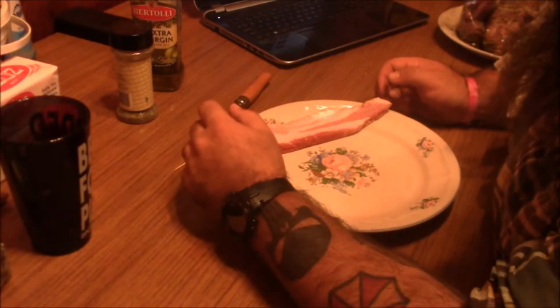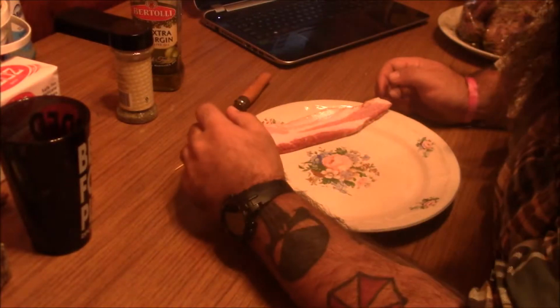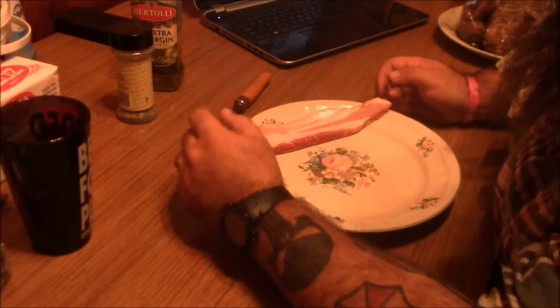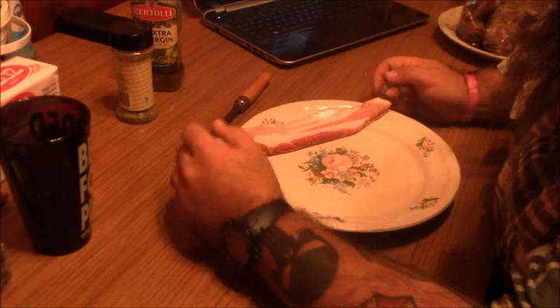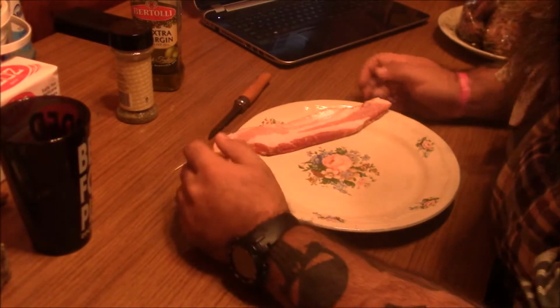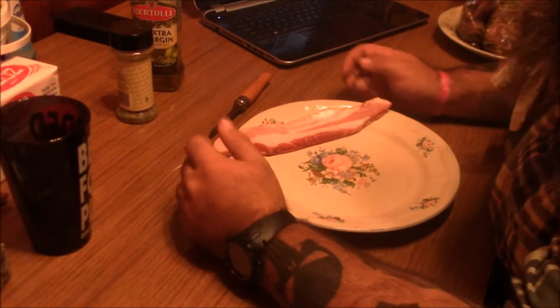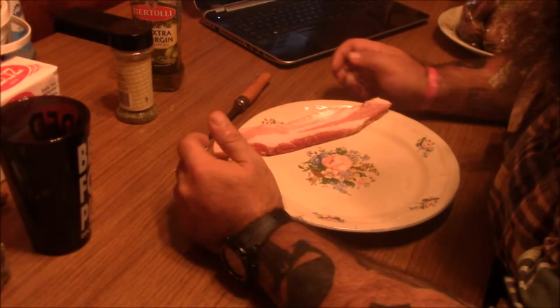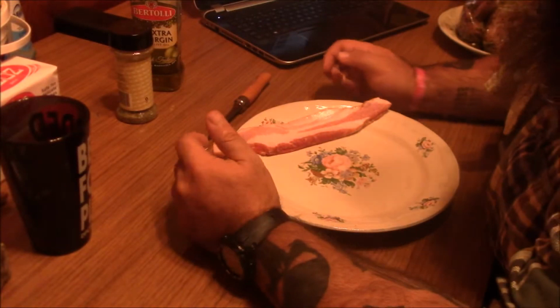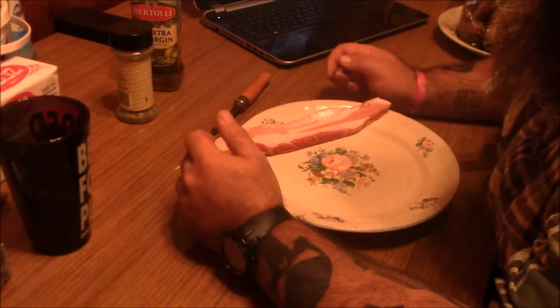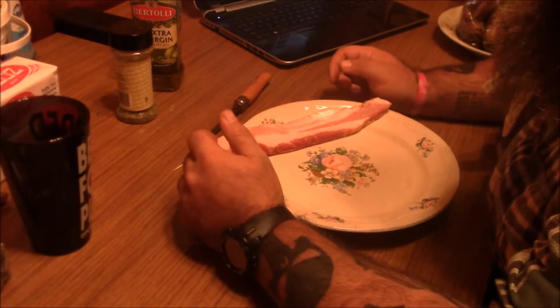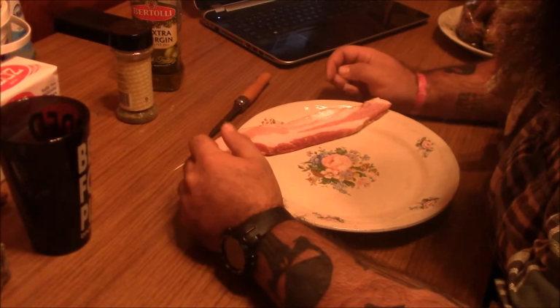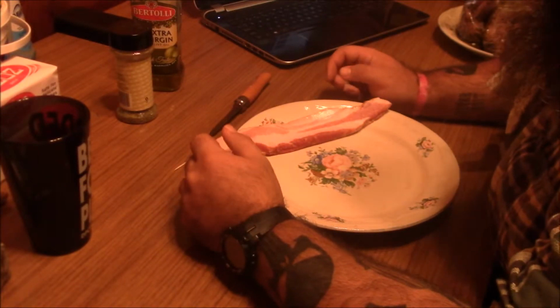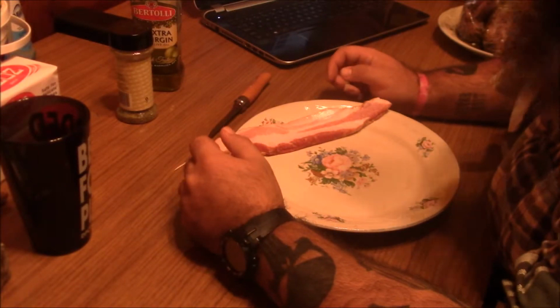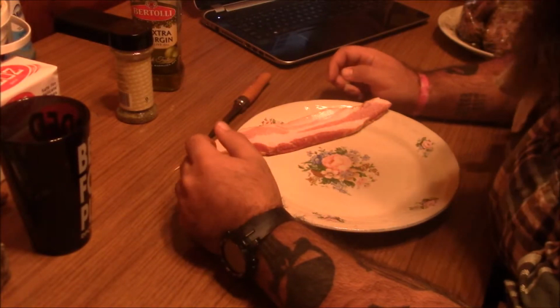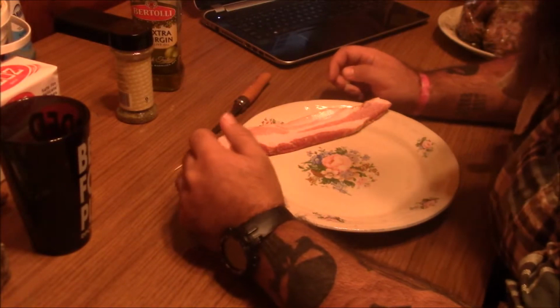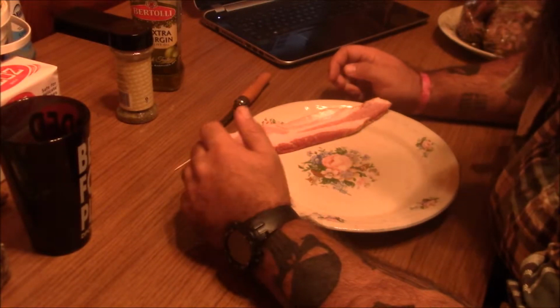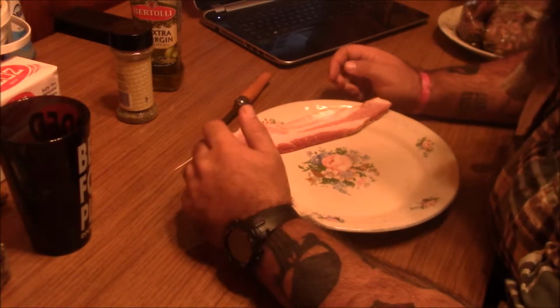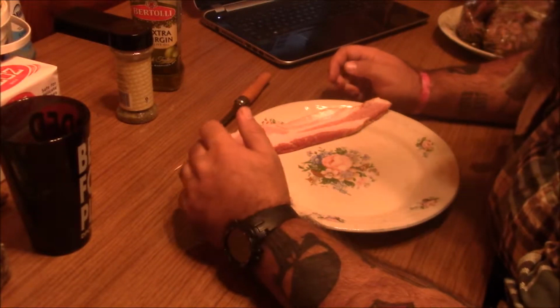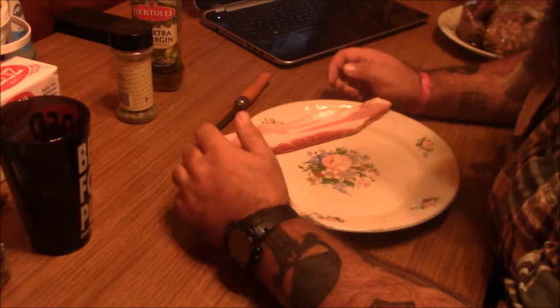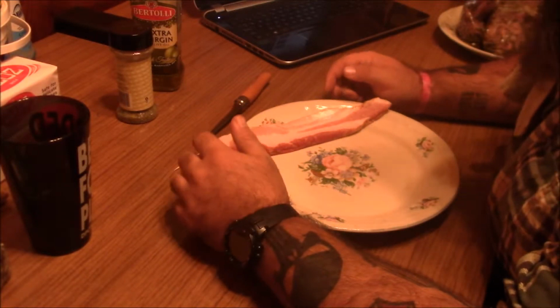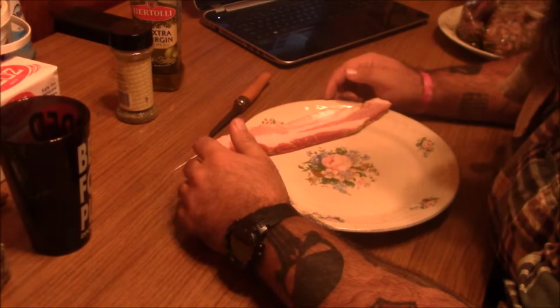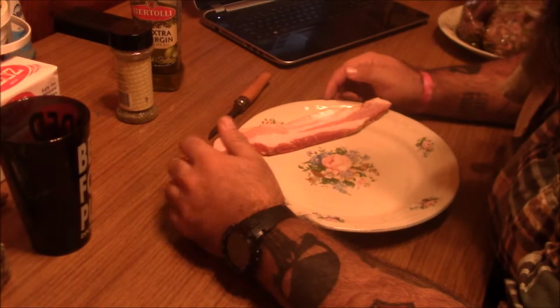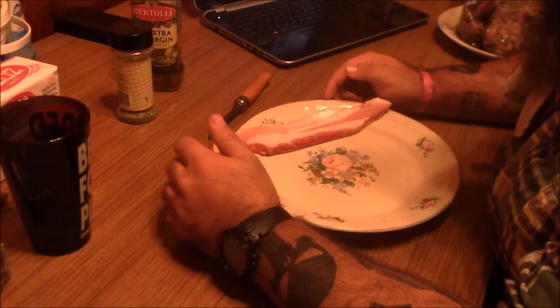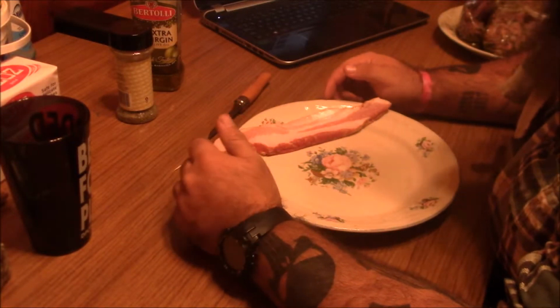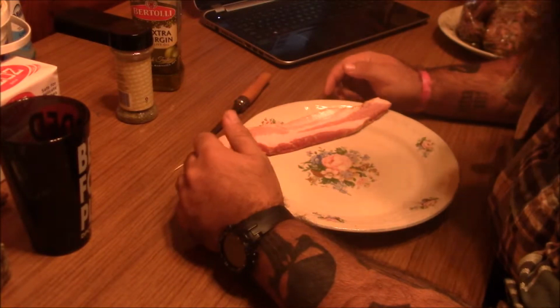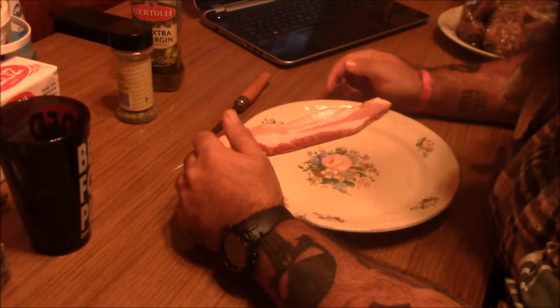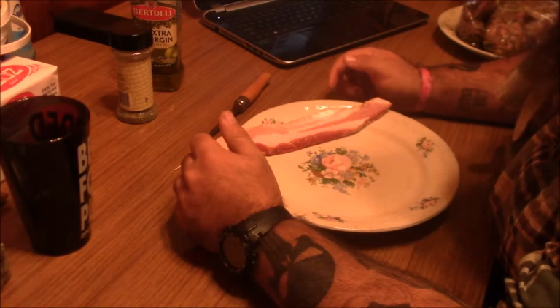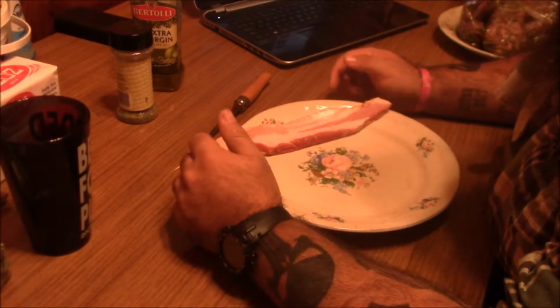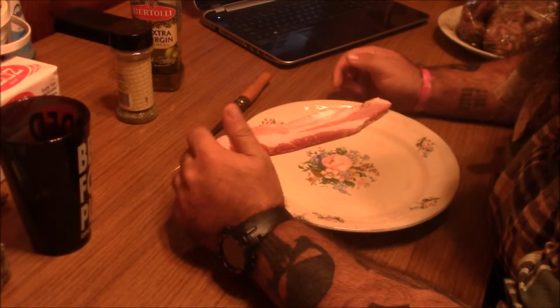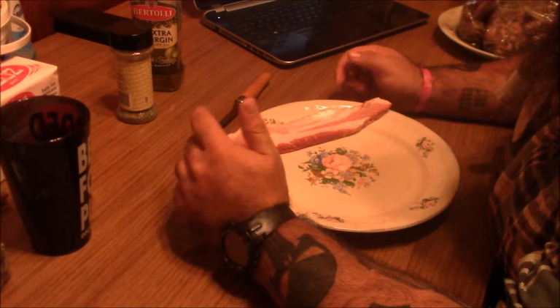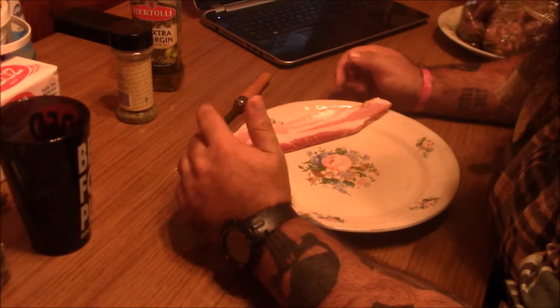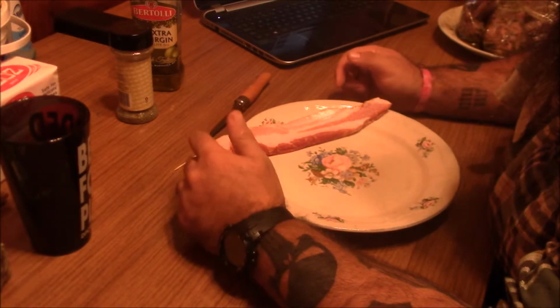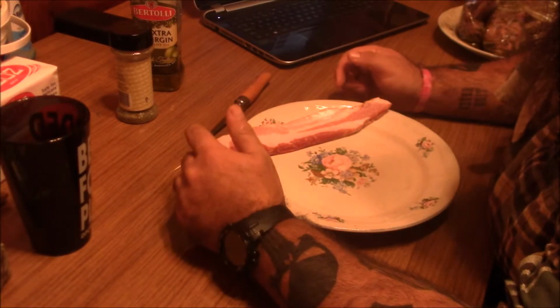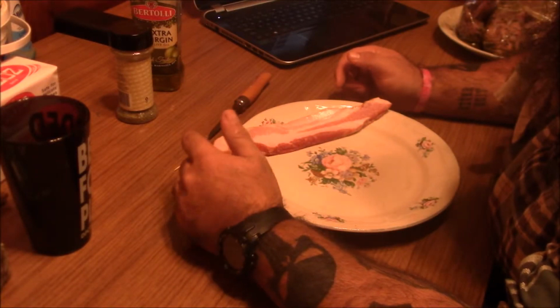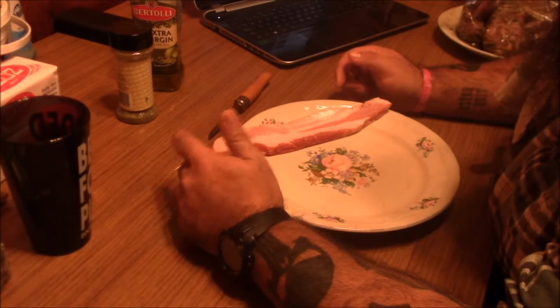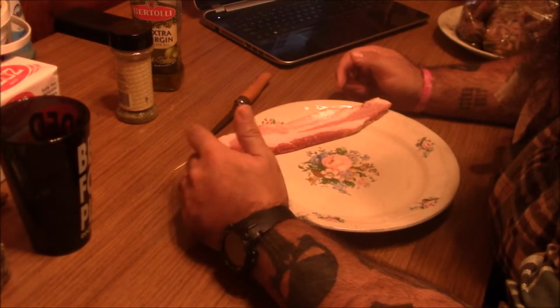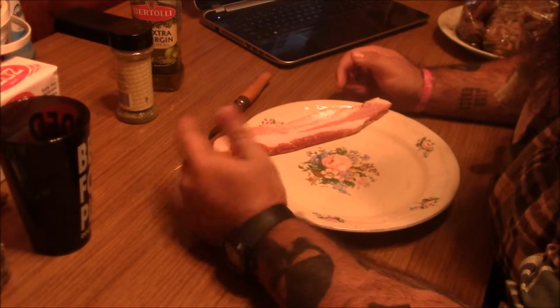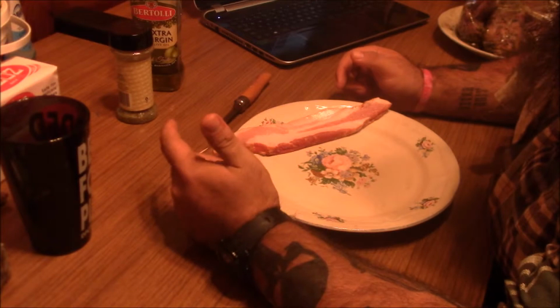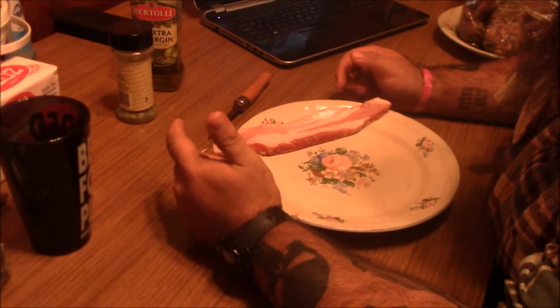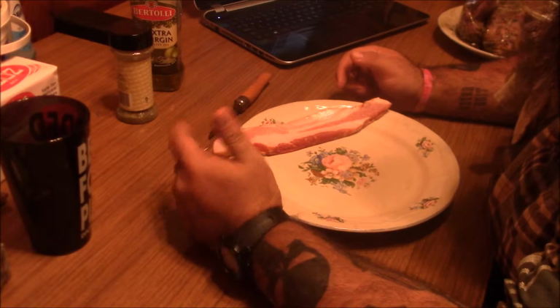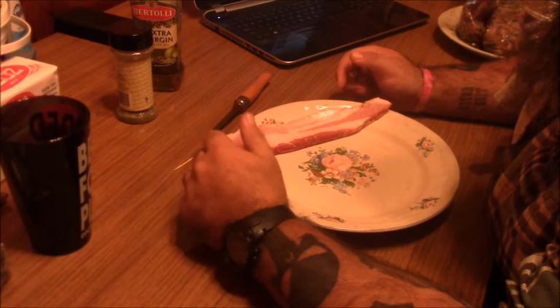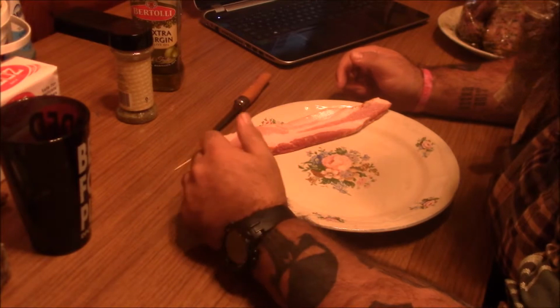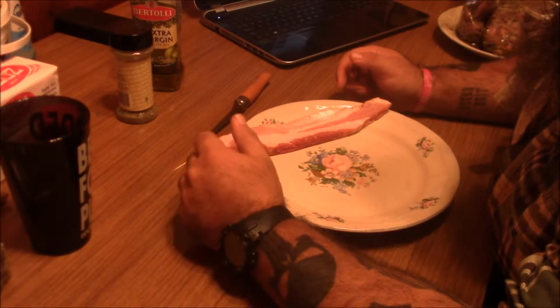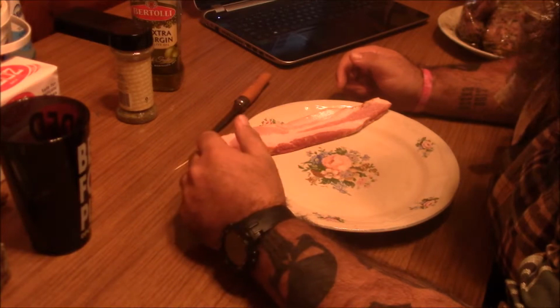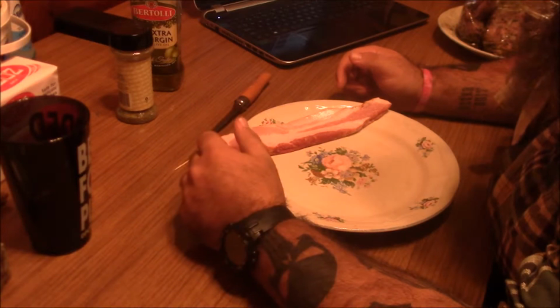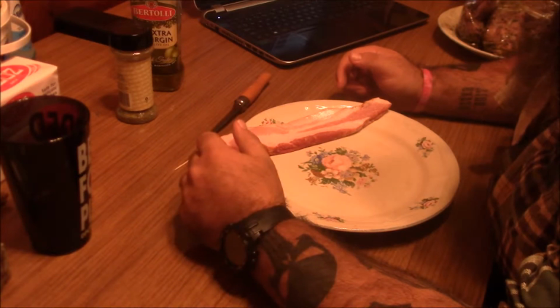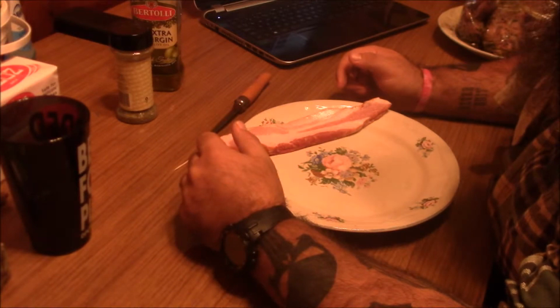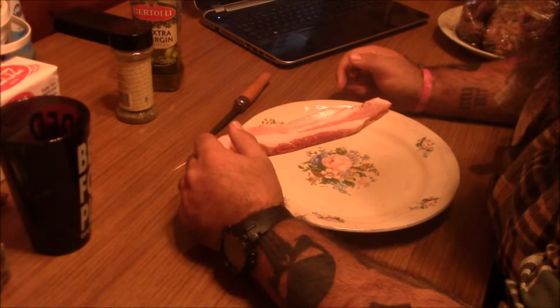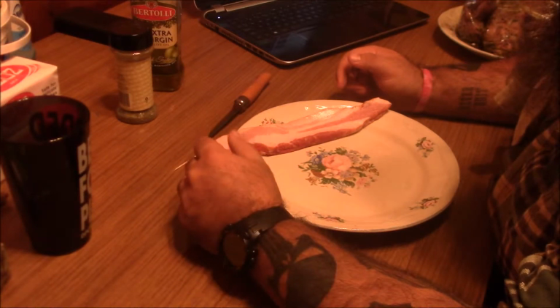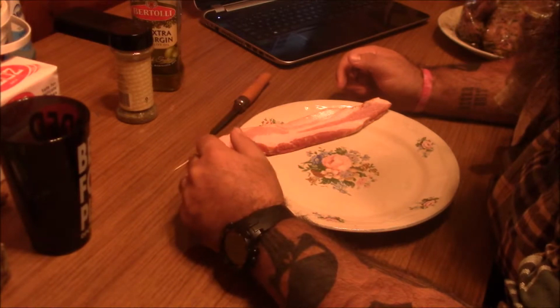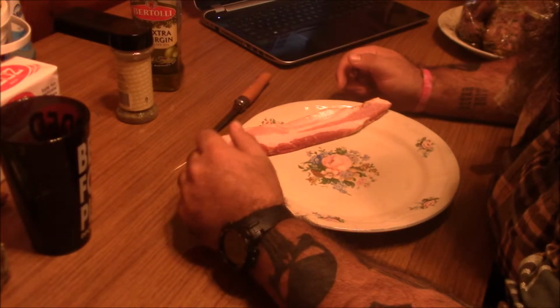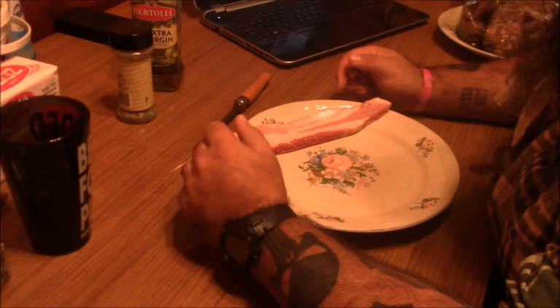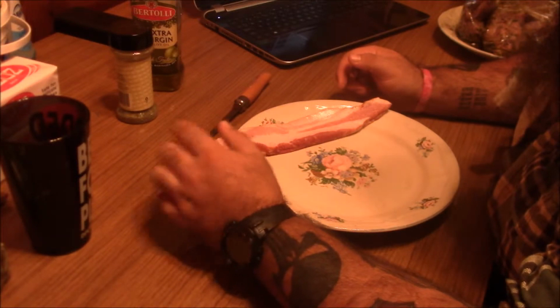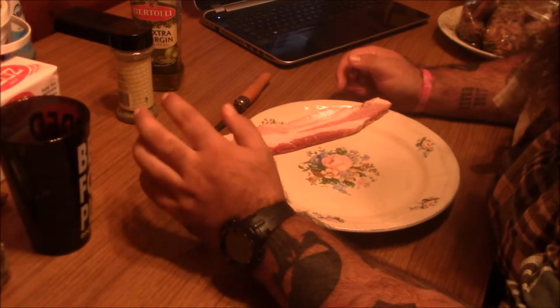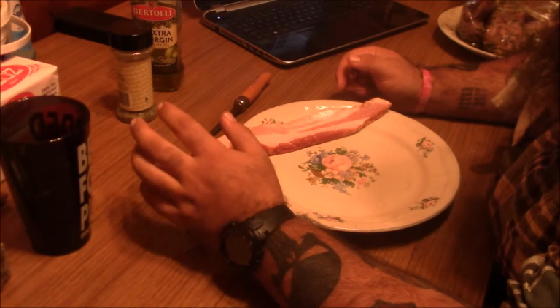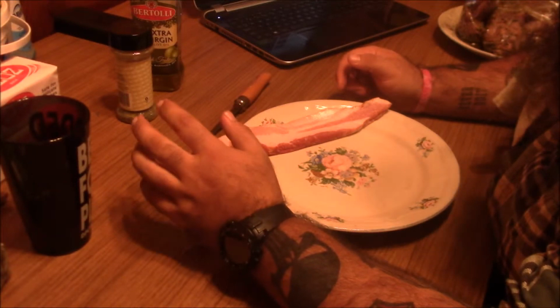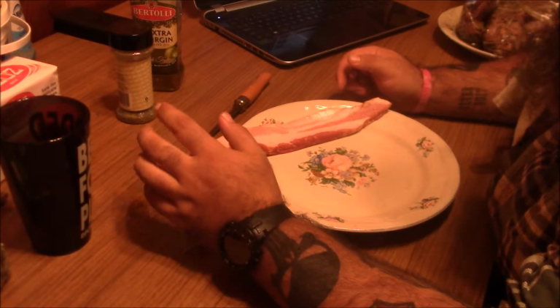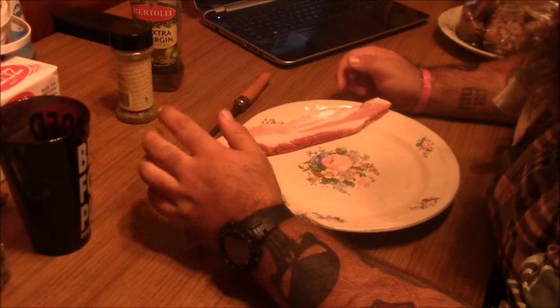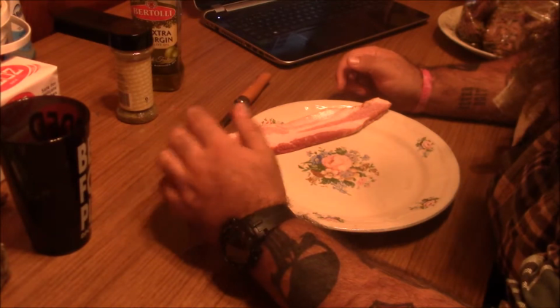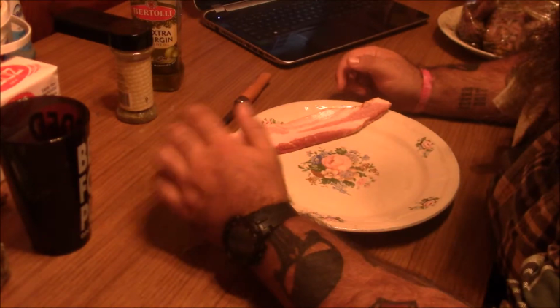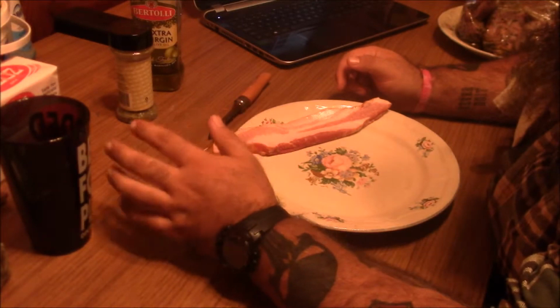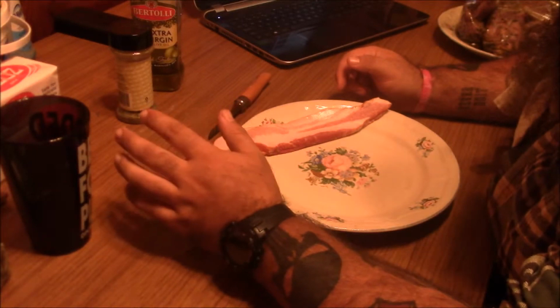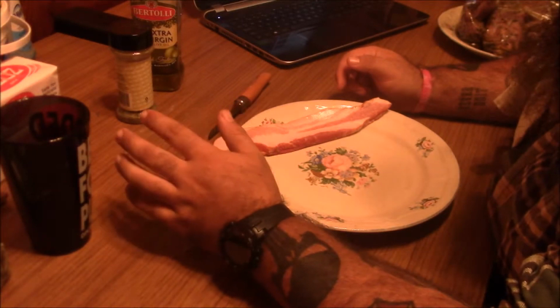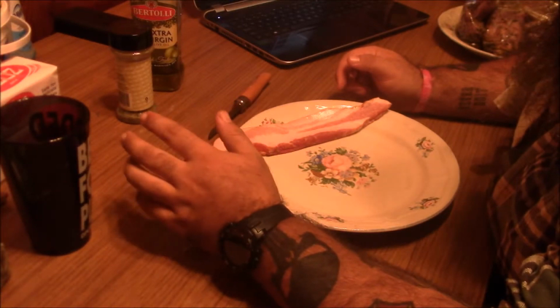Alright guys, we're back. I'm not going to be able to show you when I put this stuff on the grill — it's getting too dark outside and I don't have enough light.